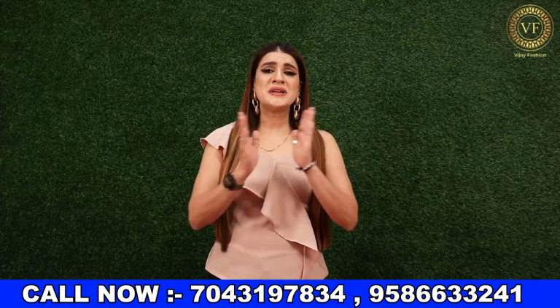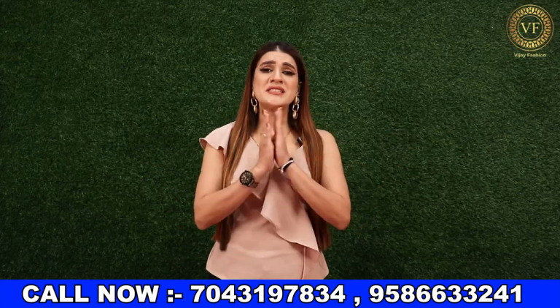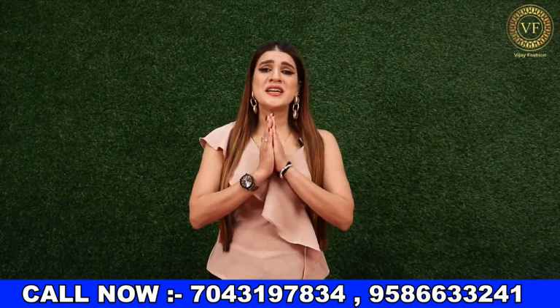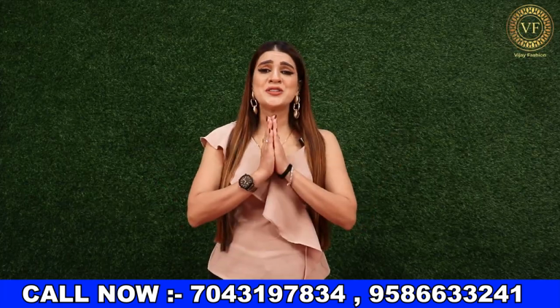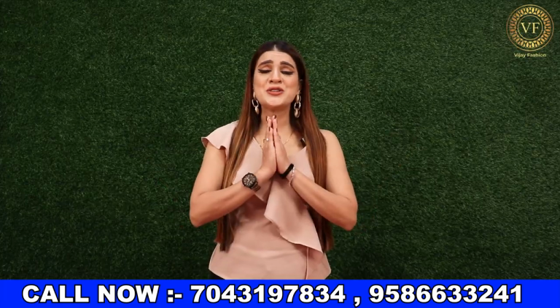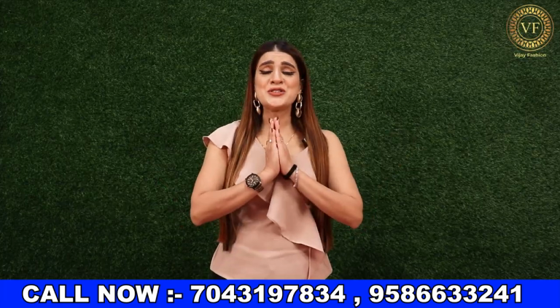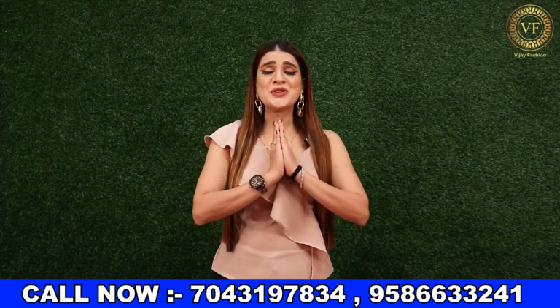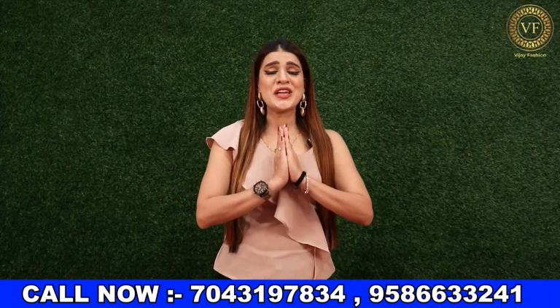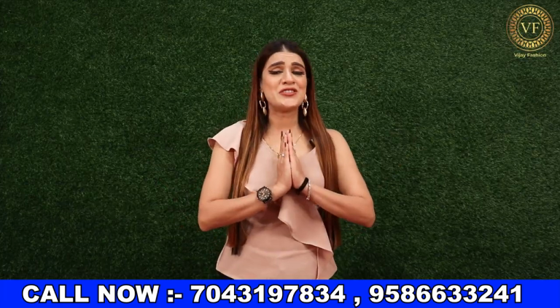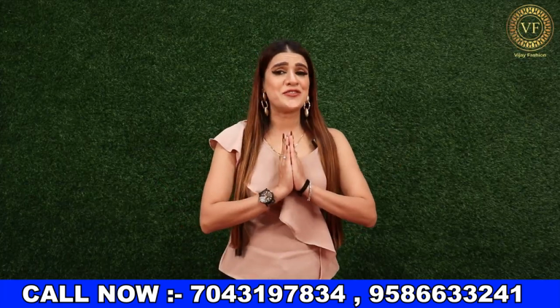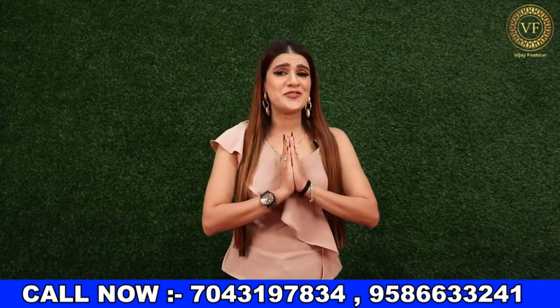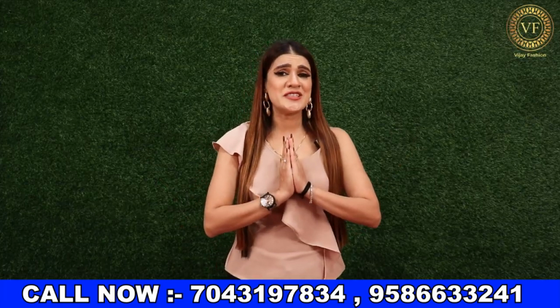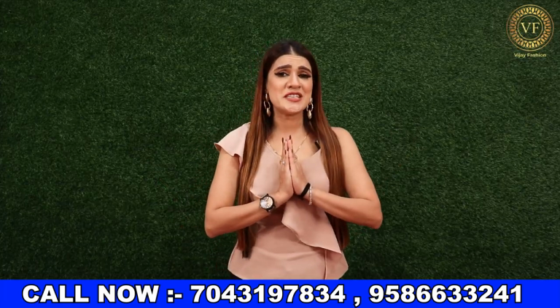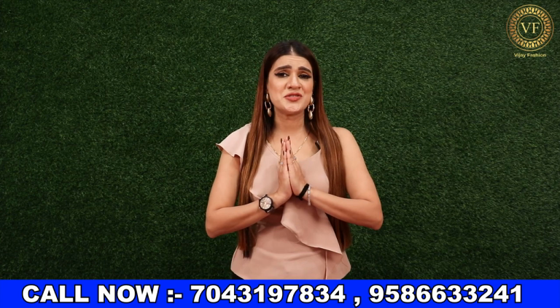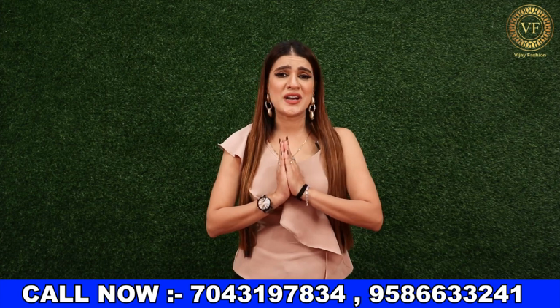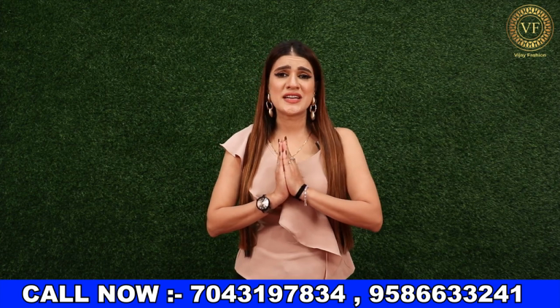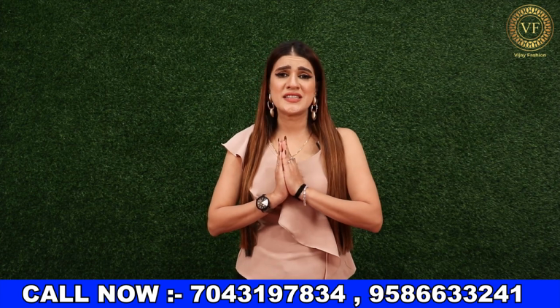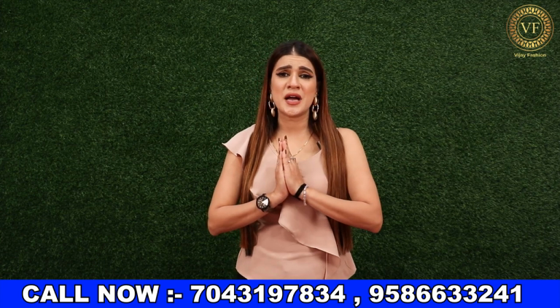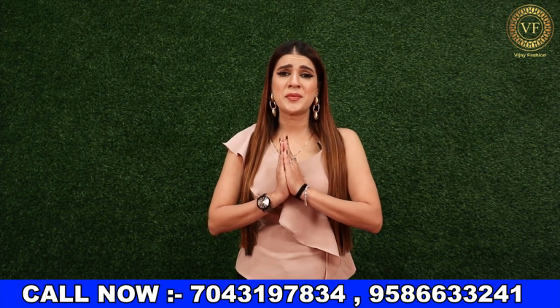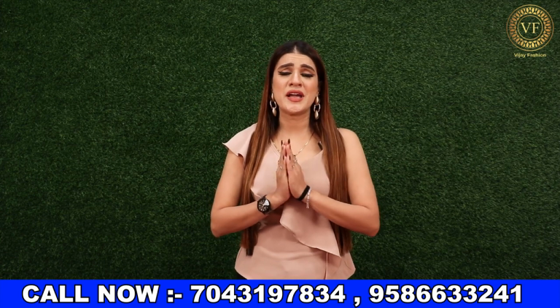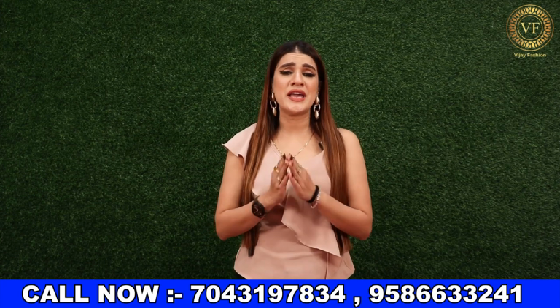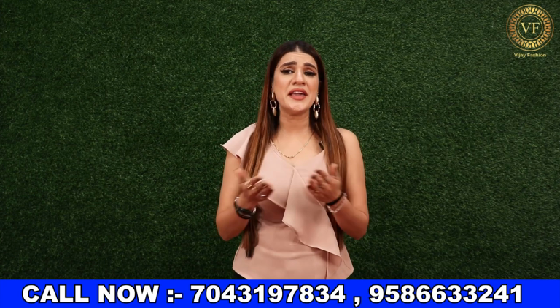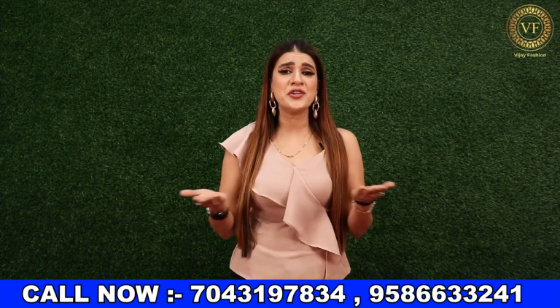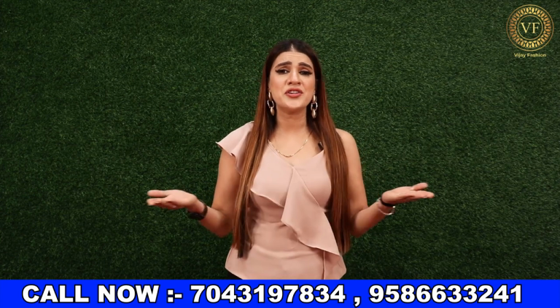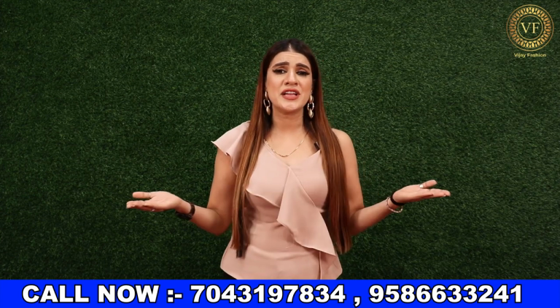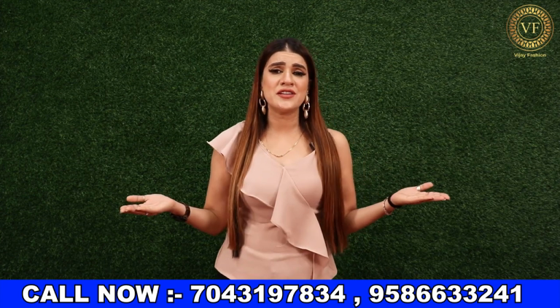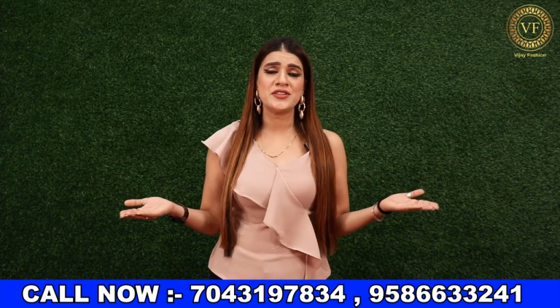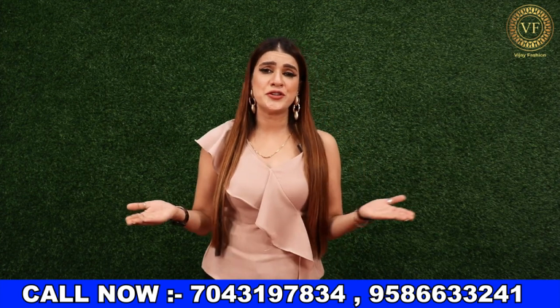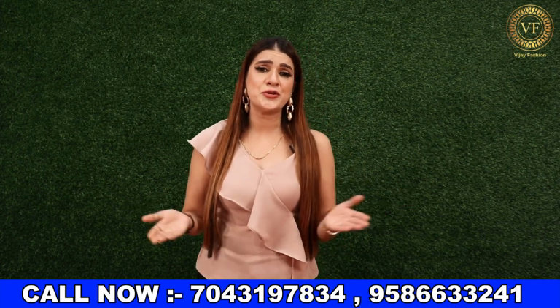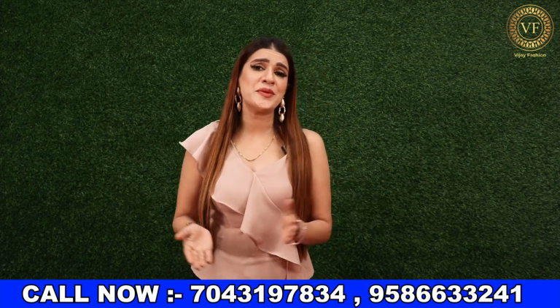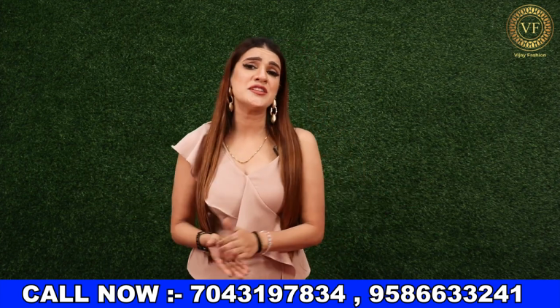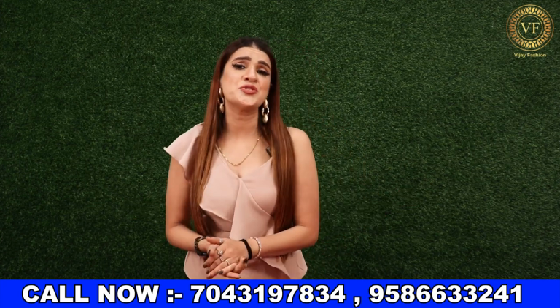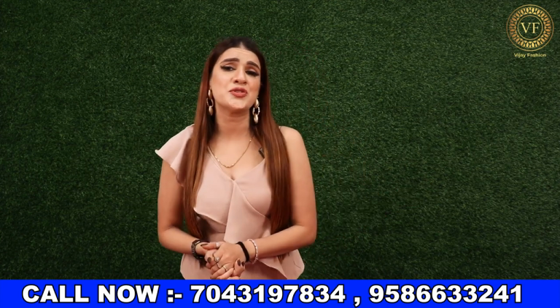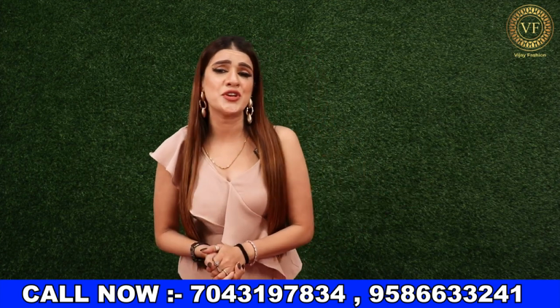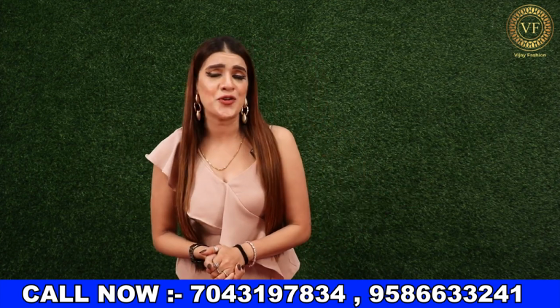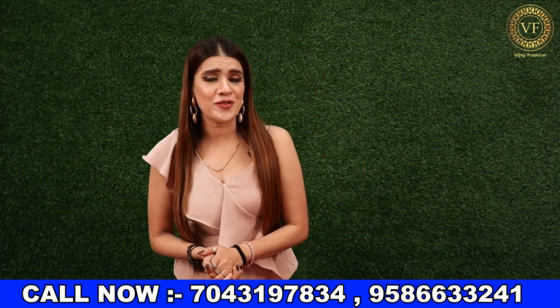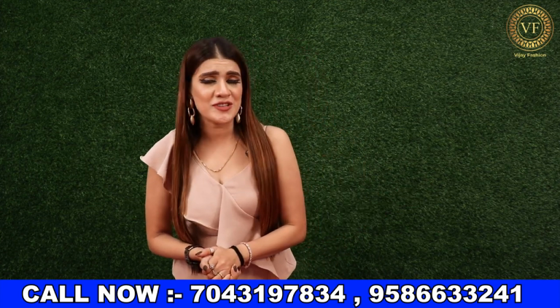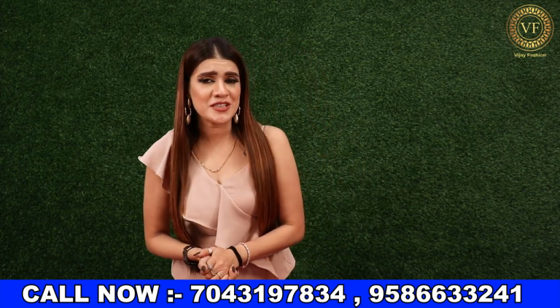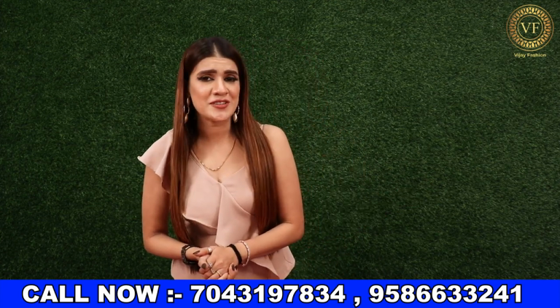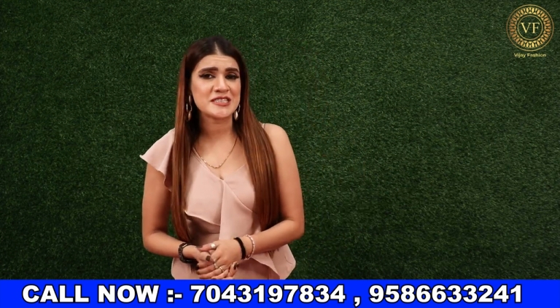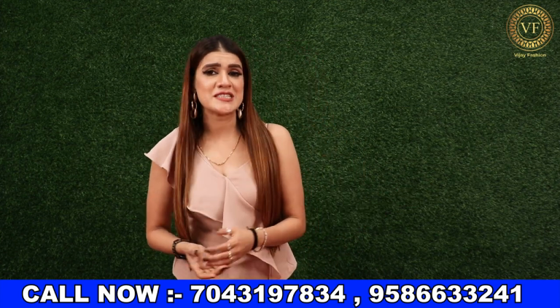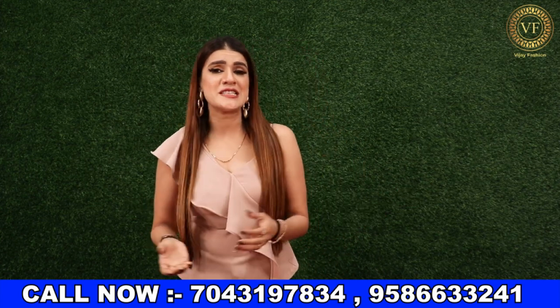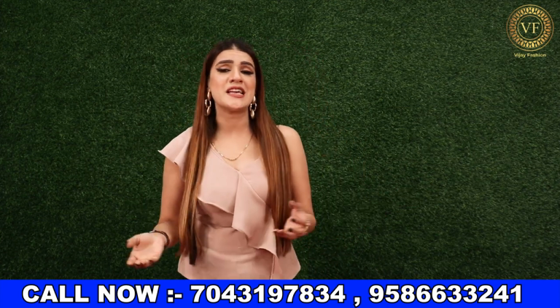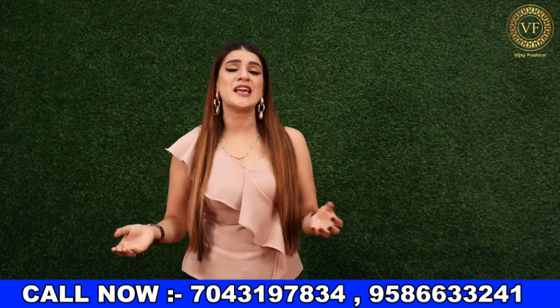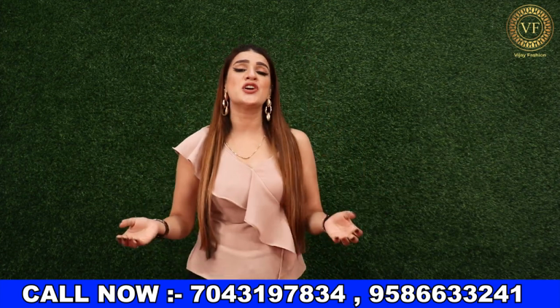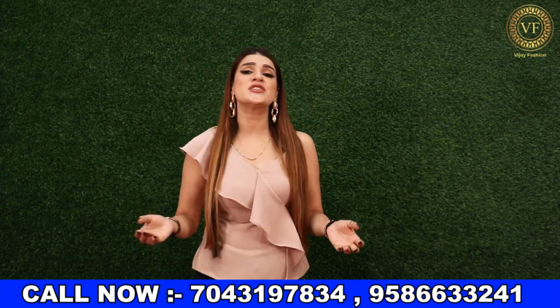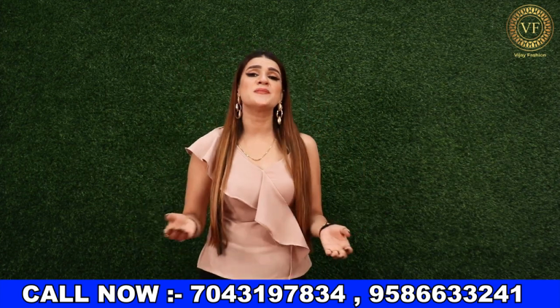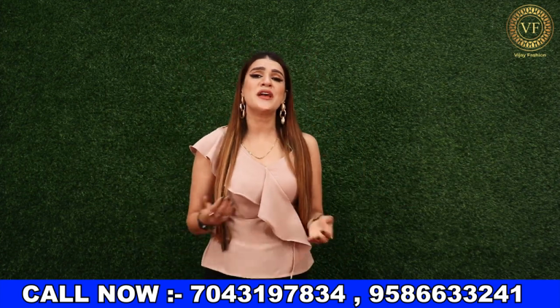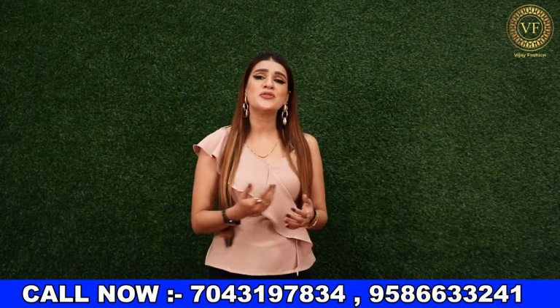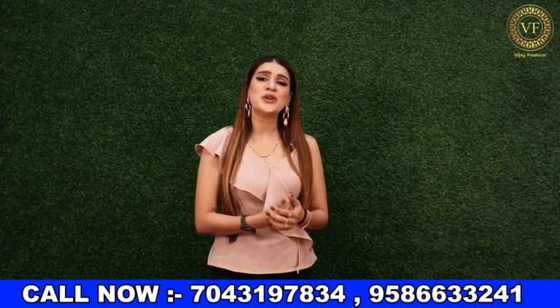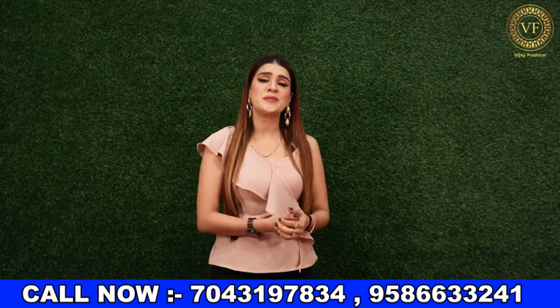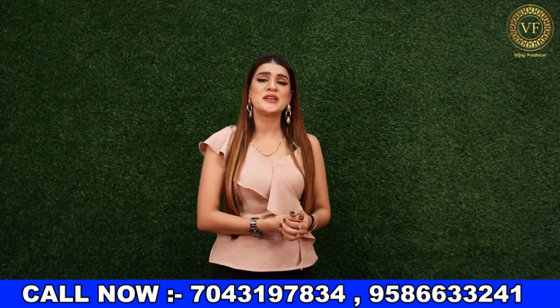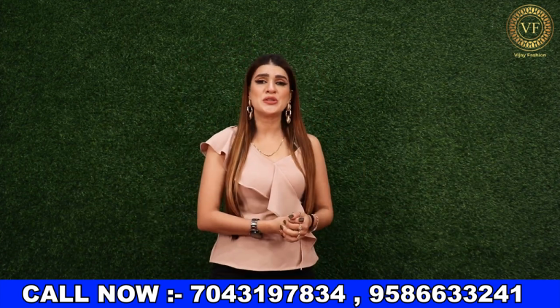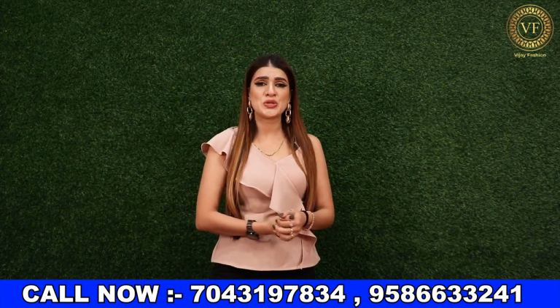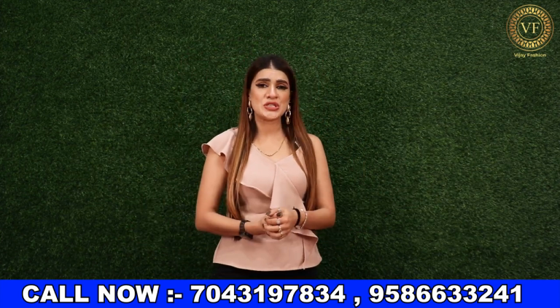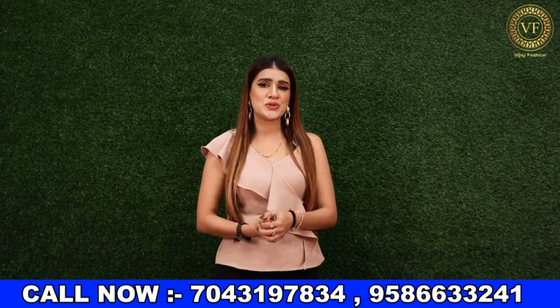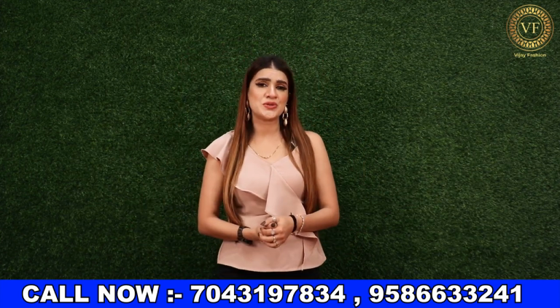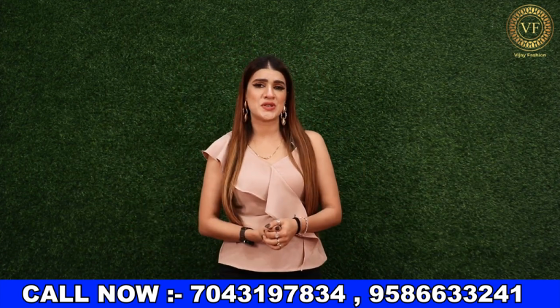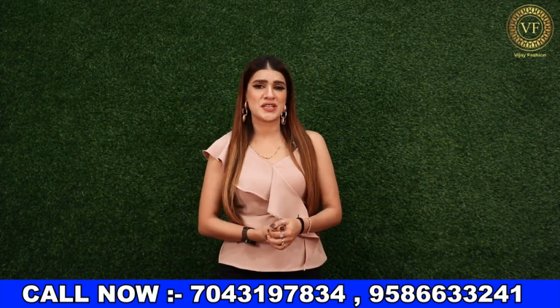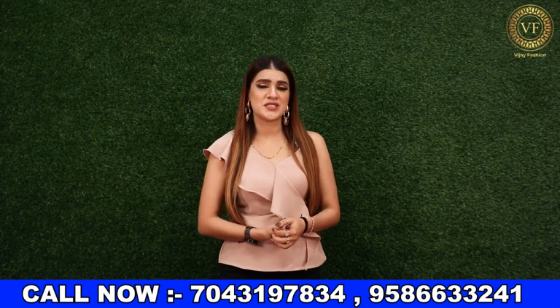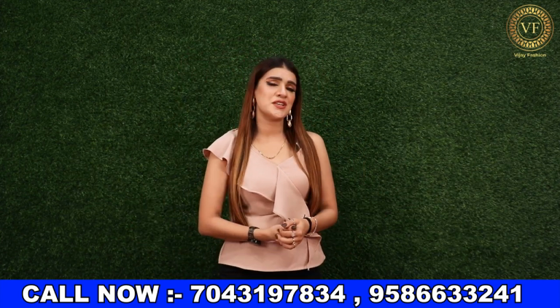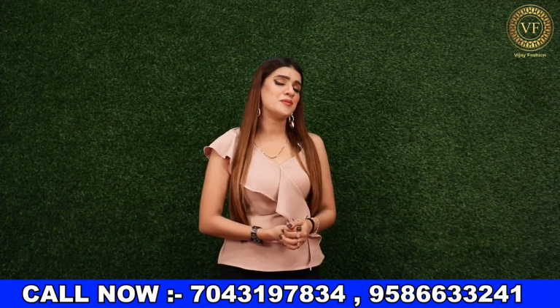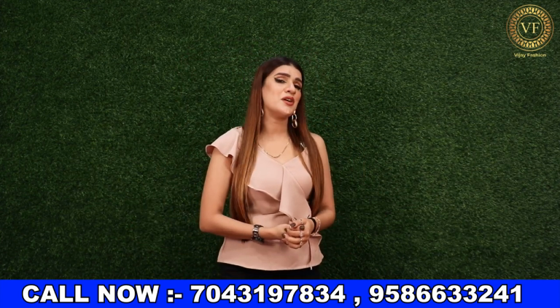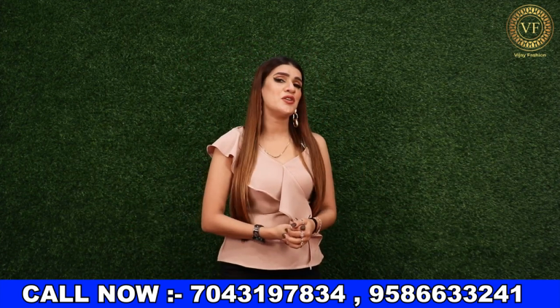Namaskar, friends. Welcome to your new video, which is from Om Vijay Fashion. I am your friend, Shredha Sharma.